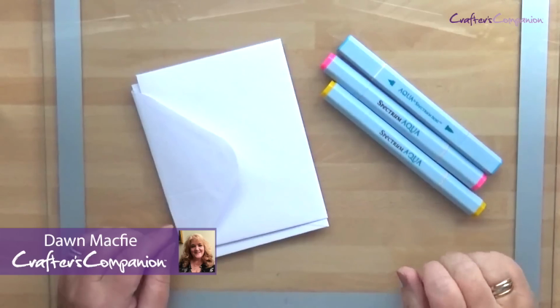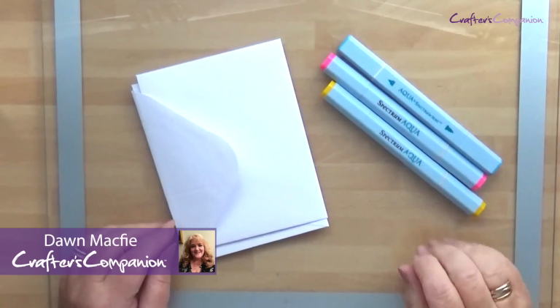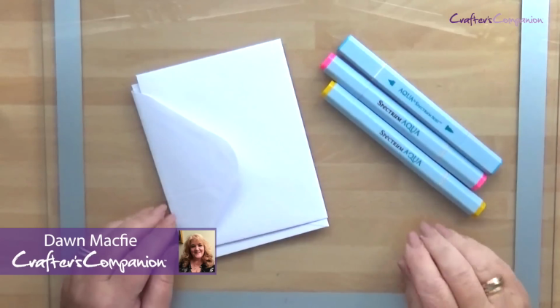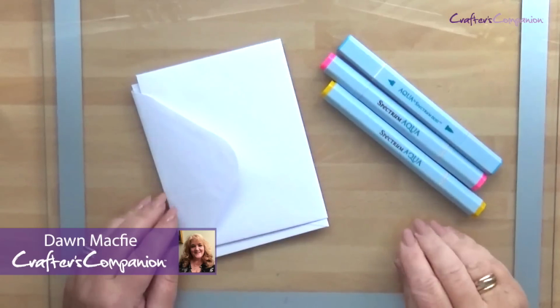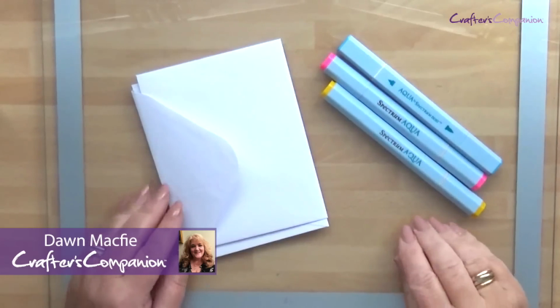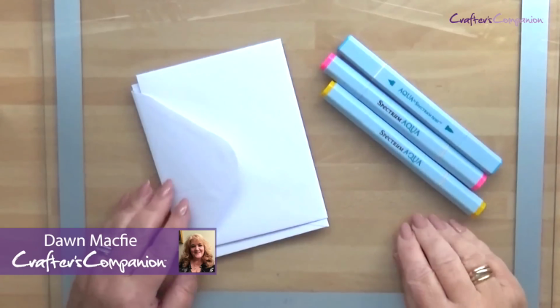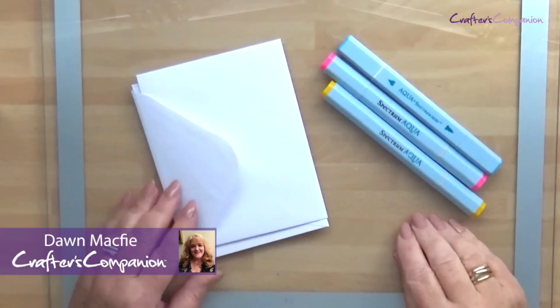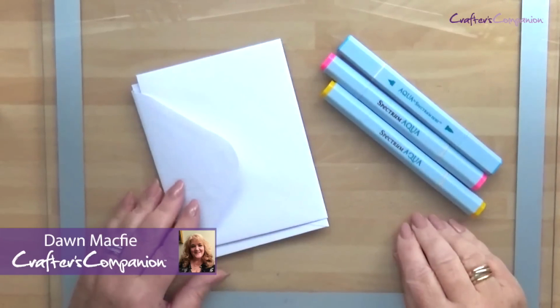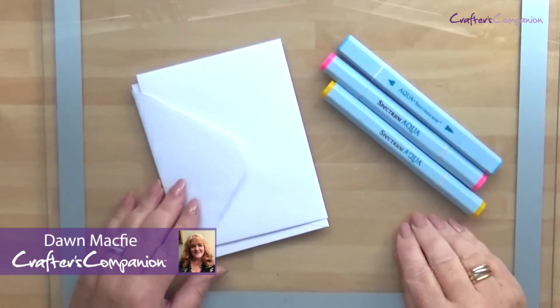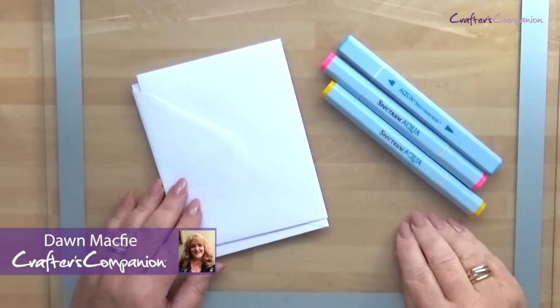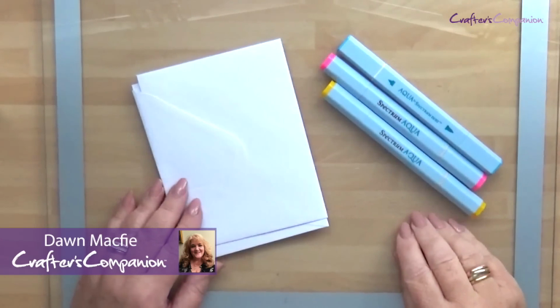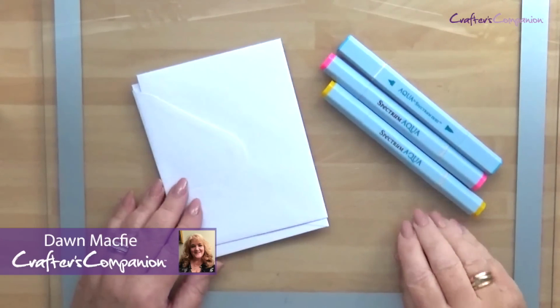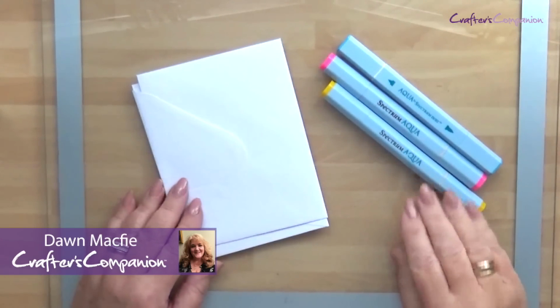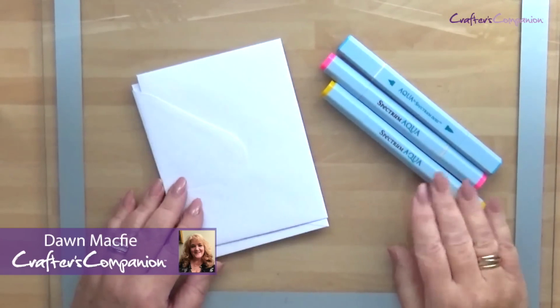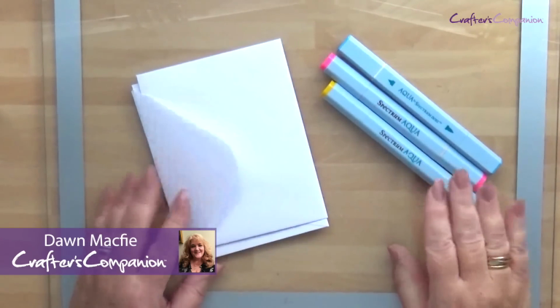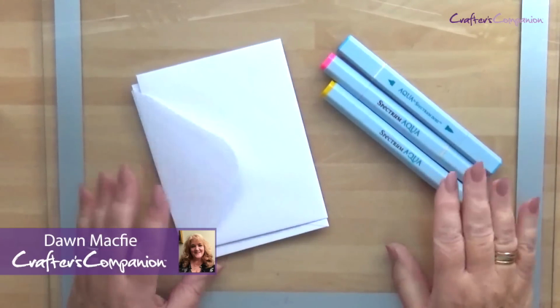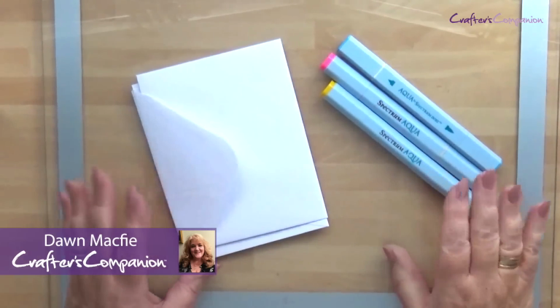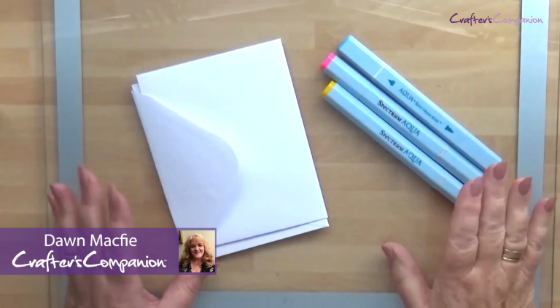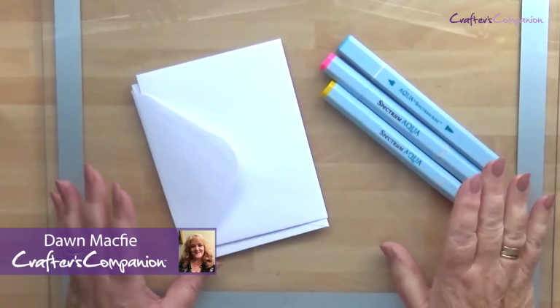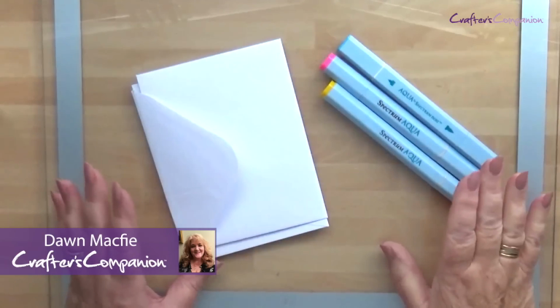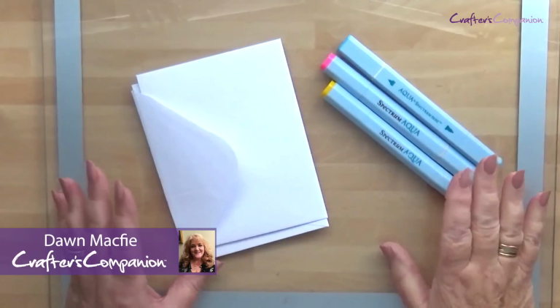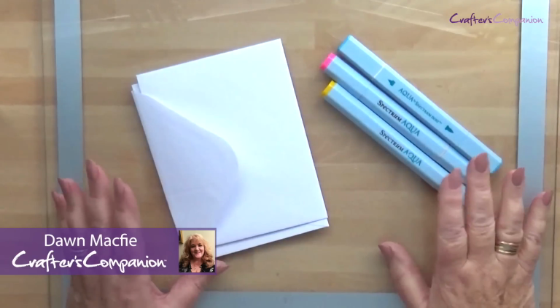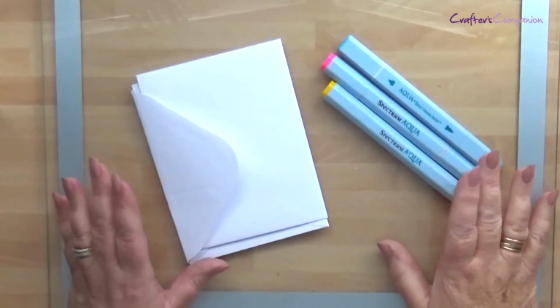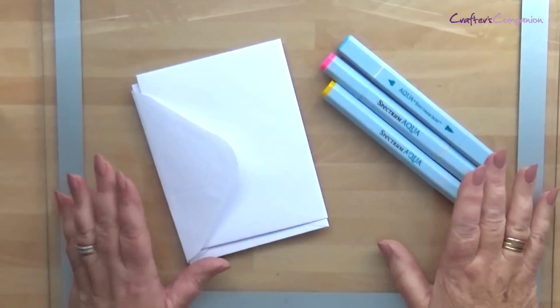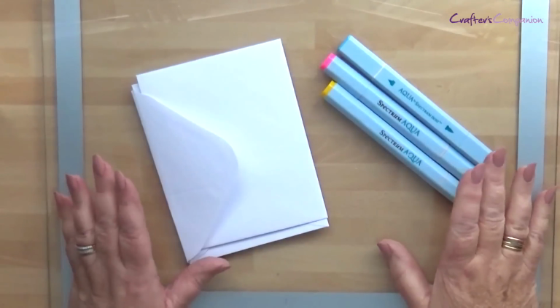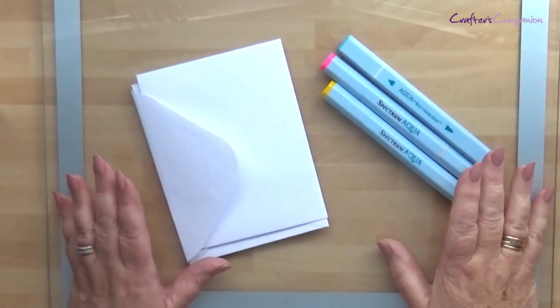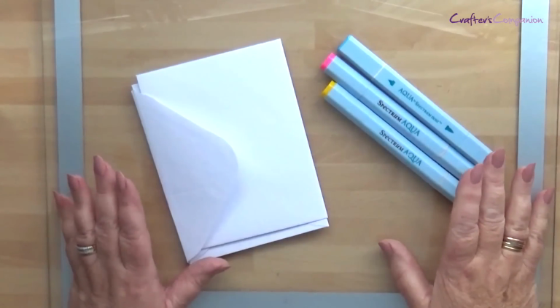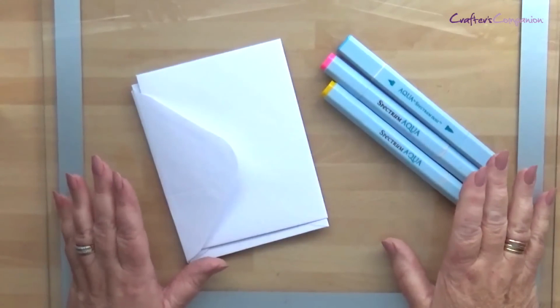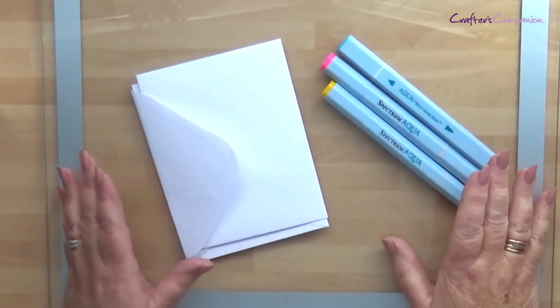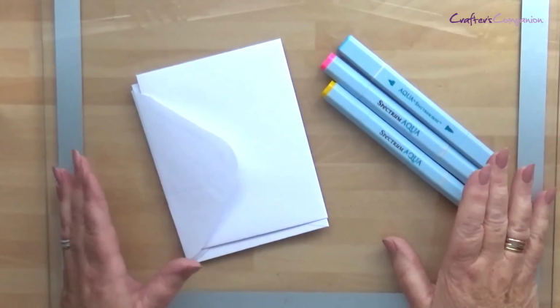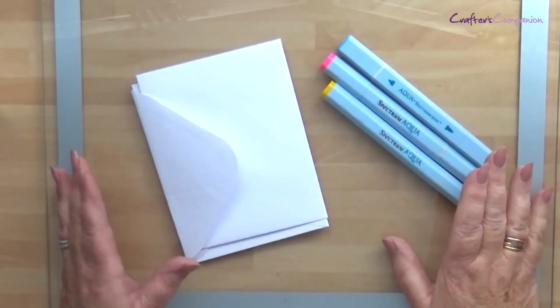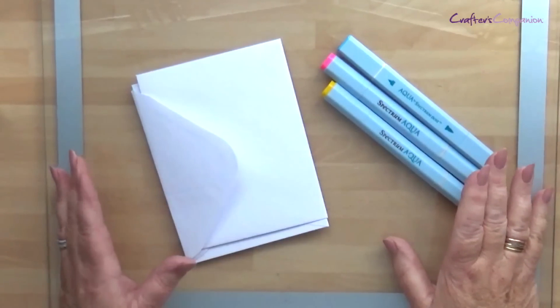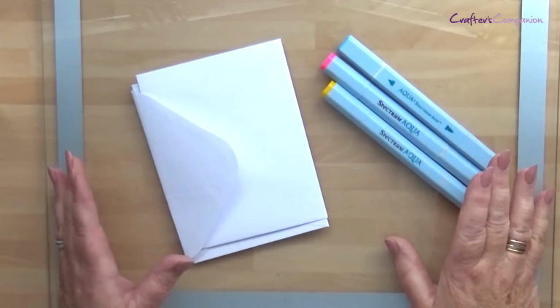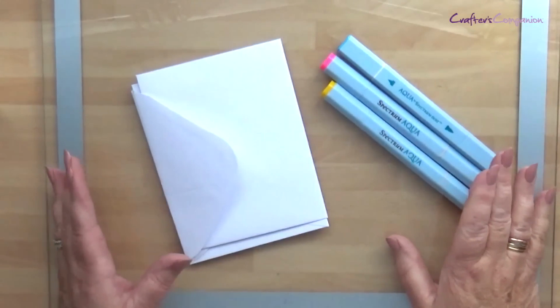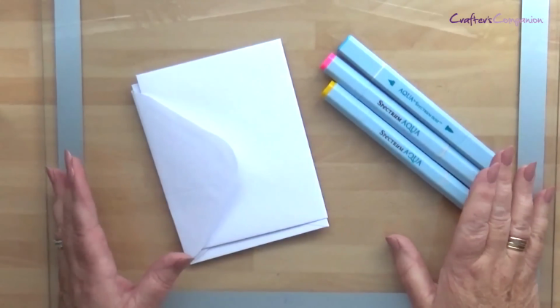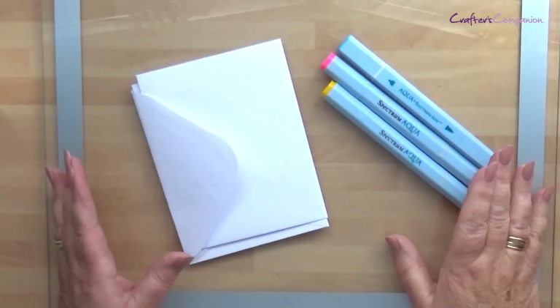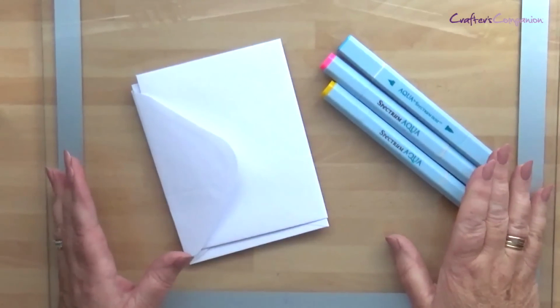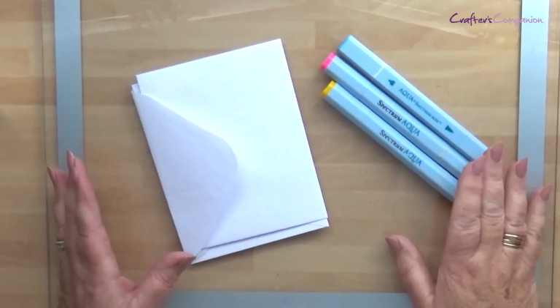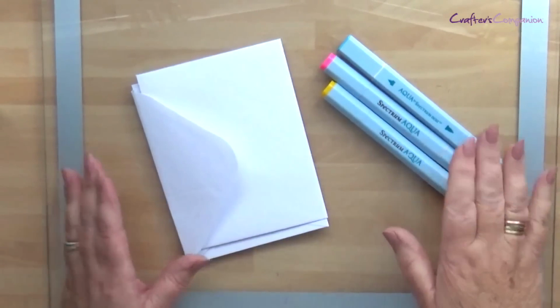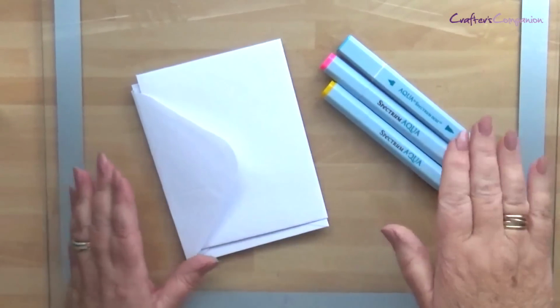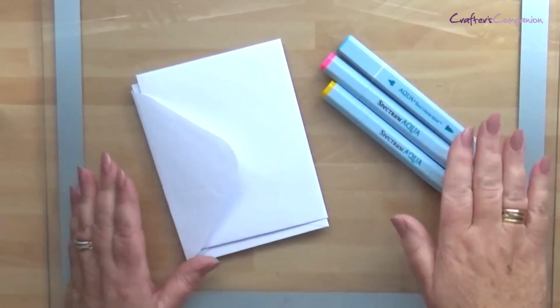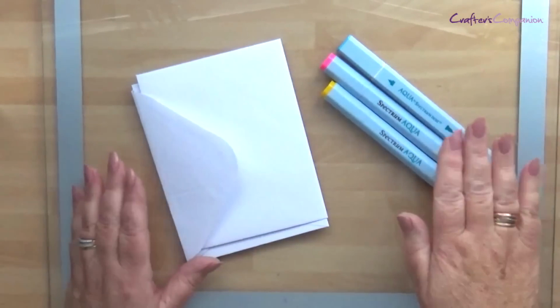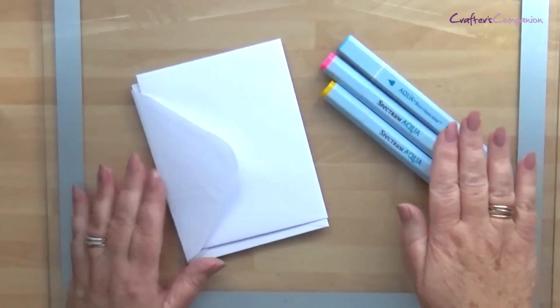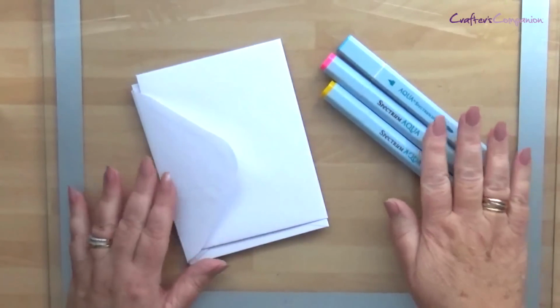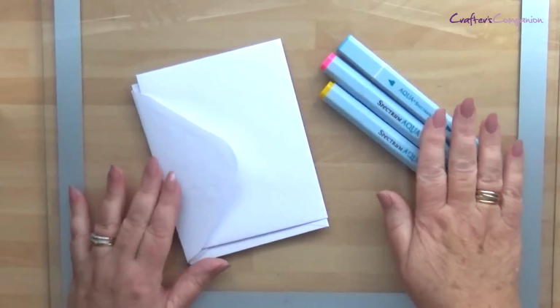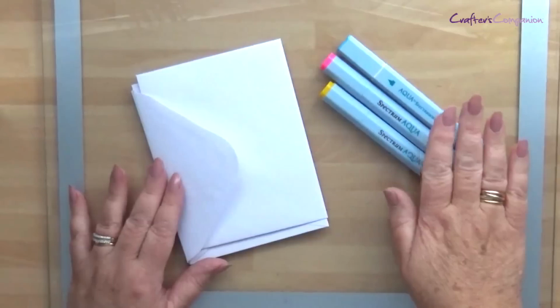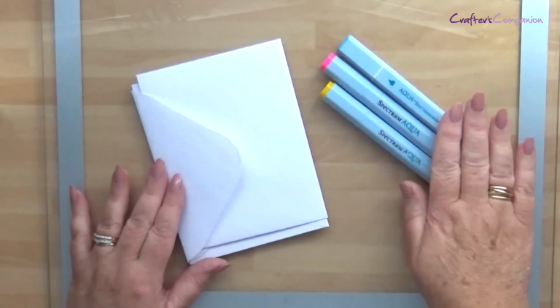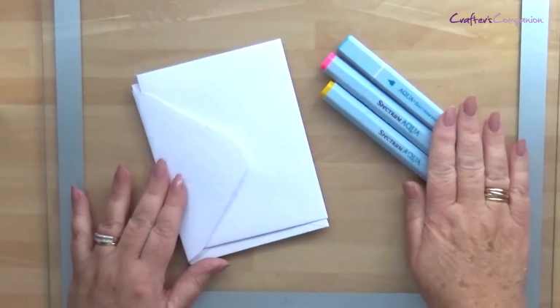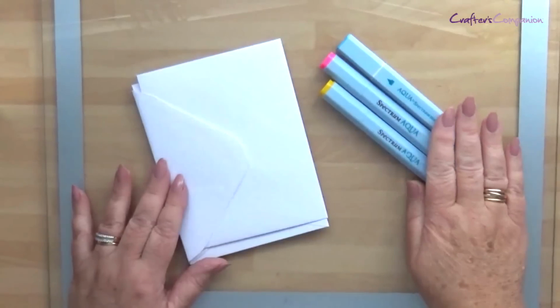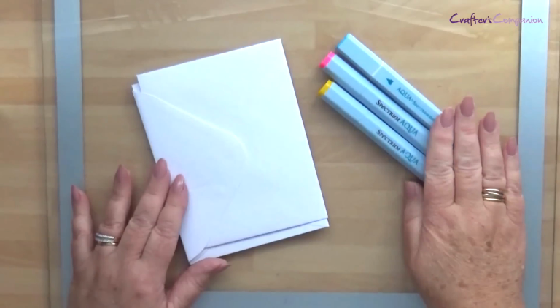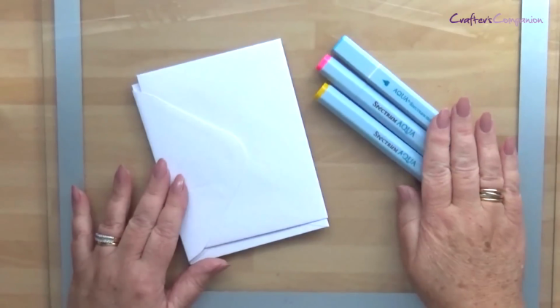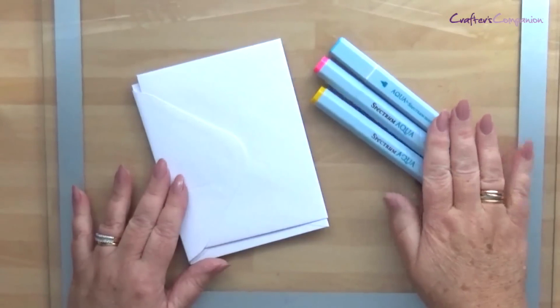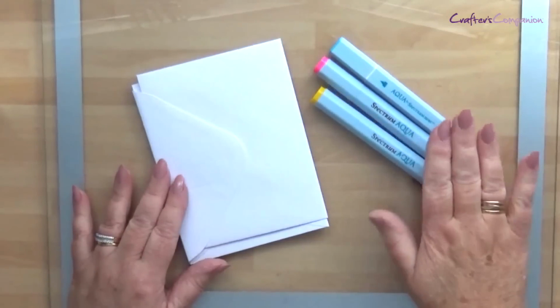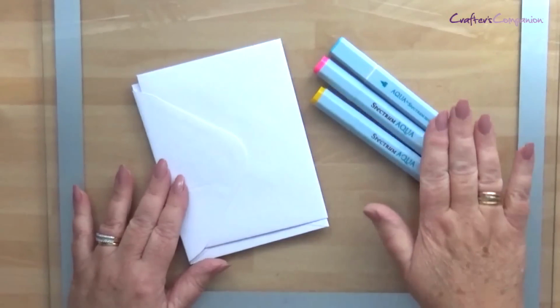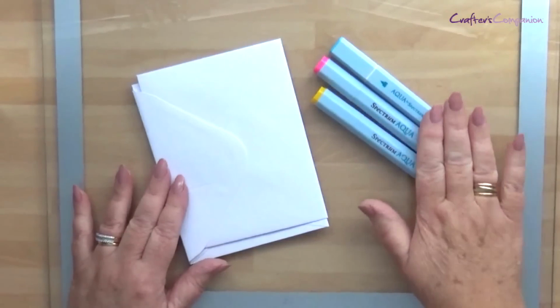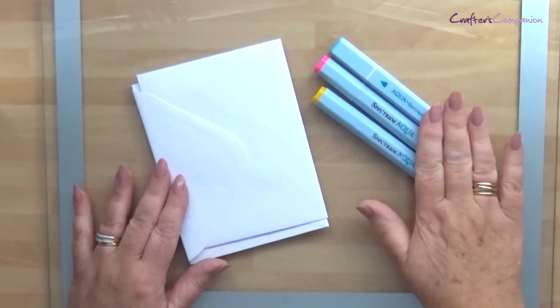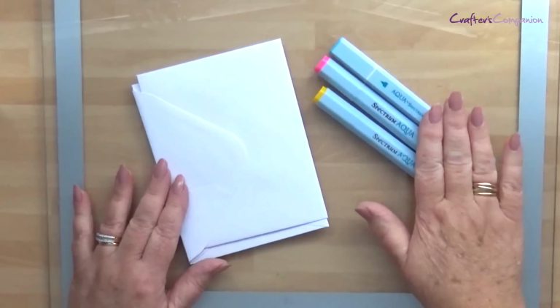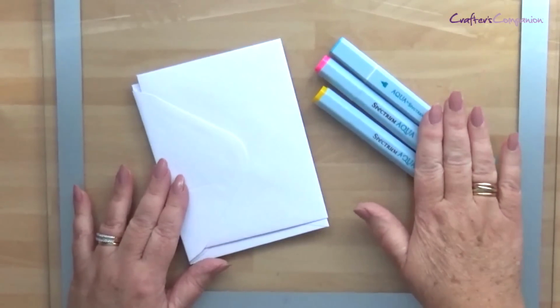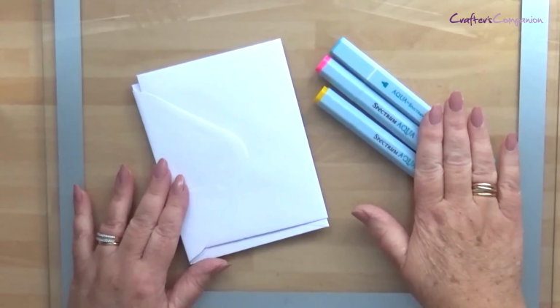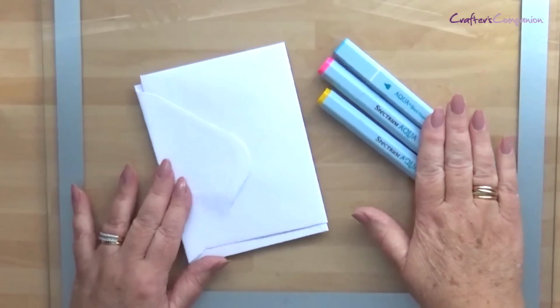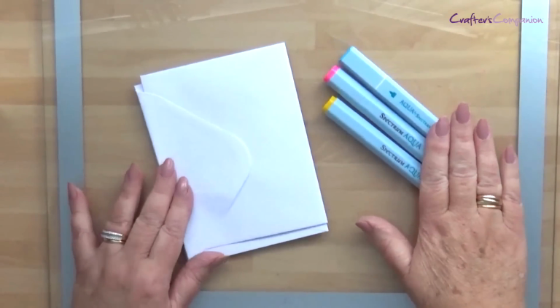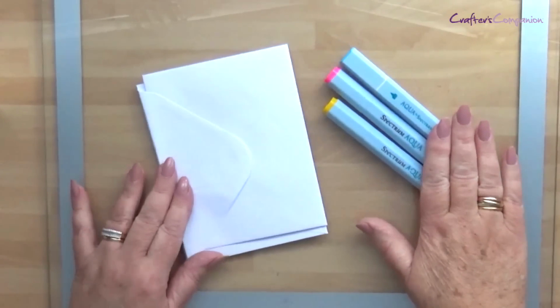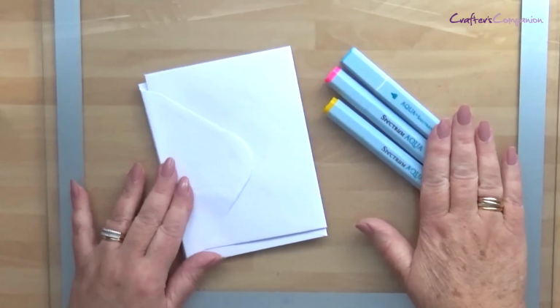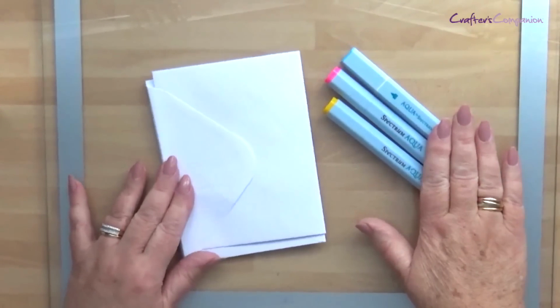For this project I'm going to use the contents that come in Sub Box 6 — that is your Spectrum Wire Aqua Markers box.